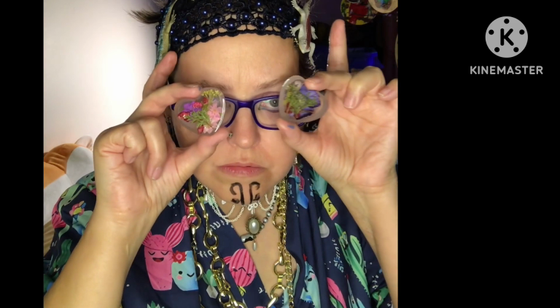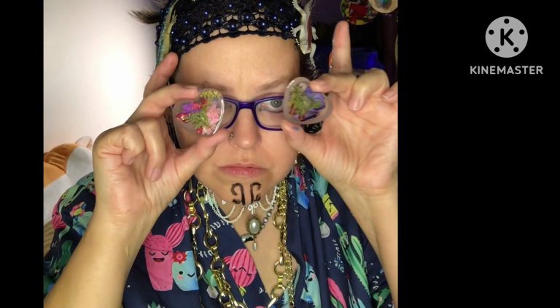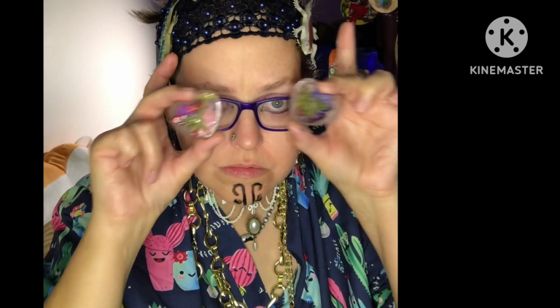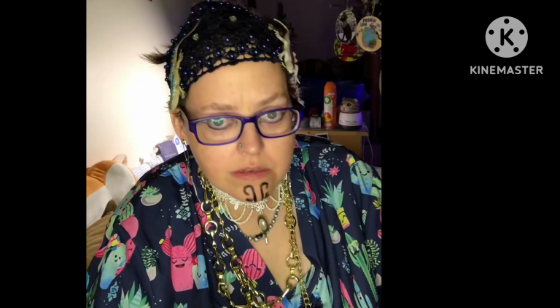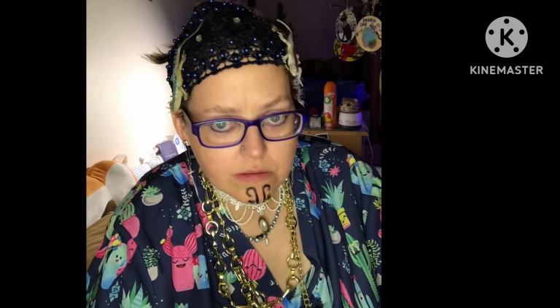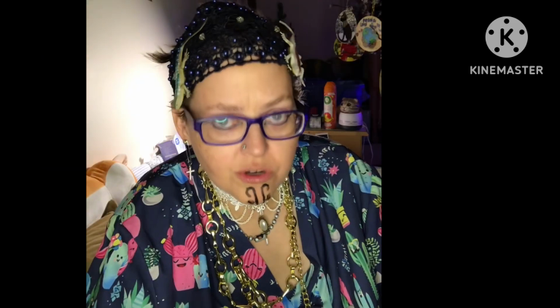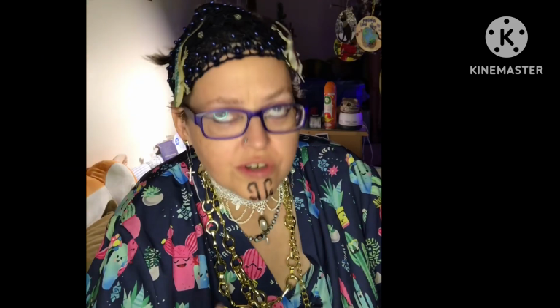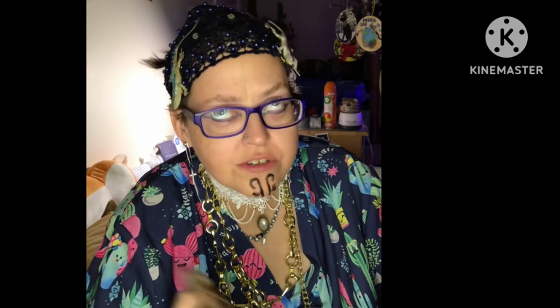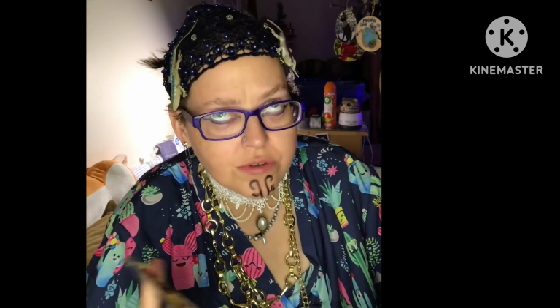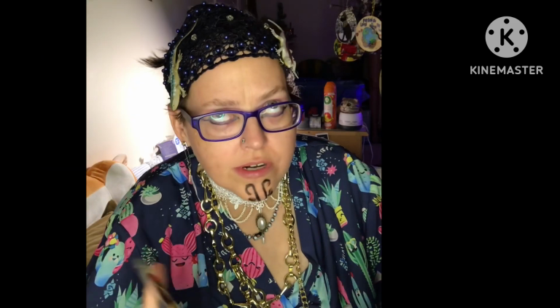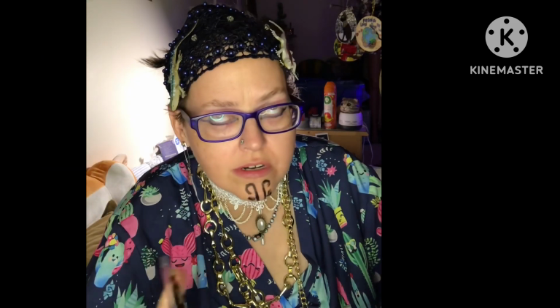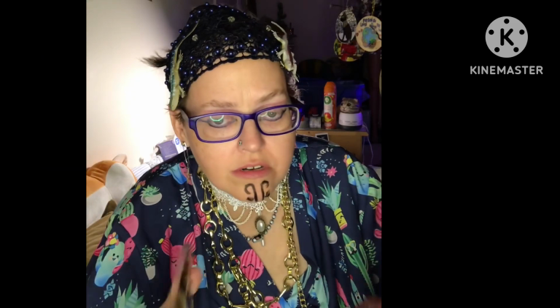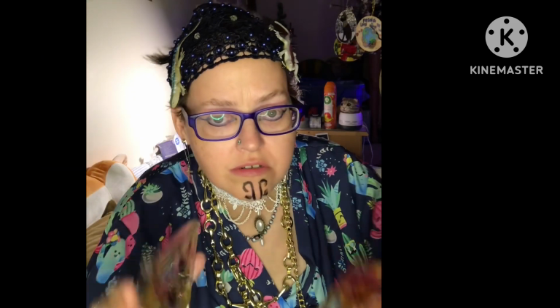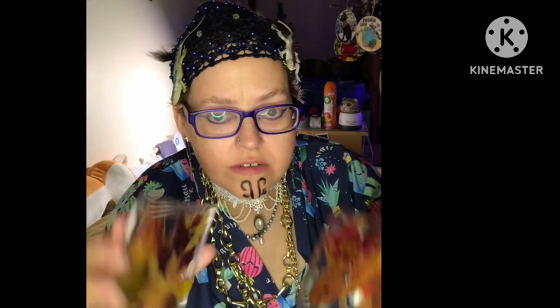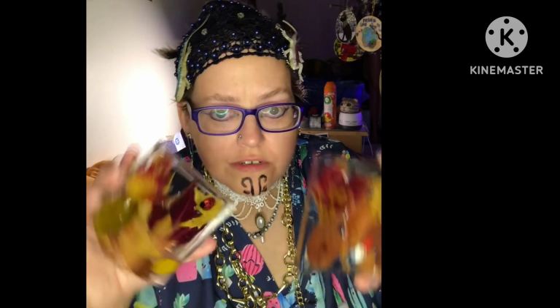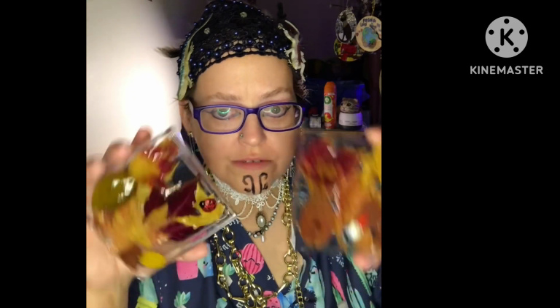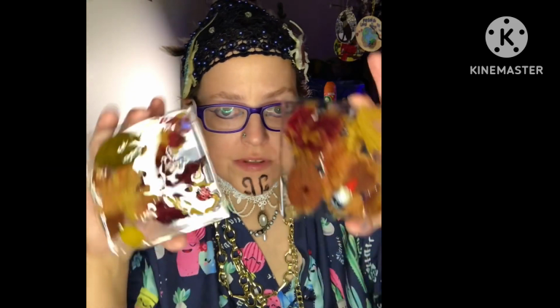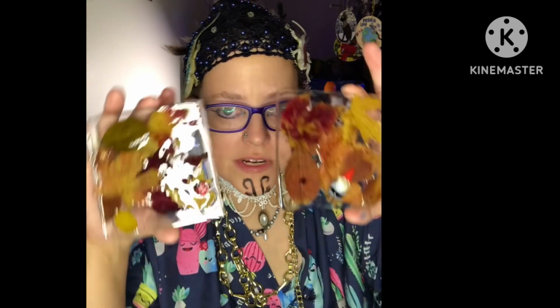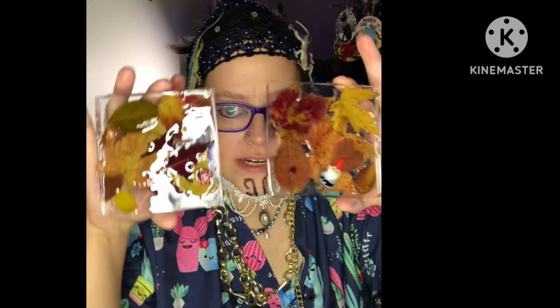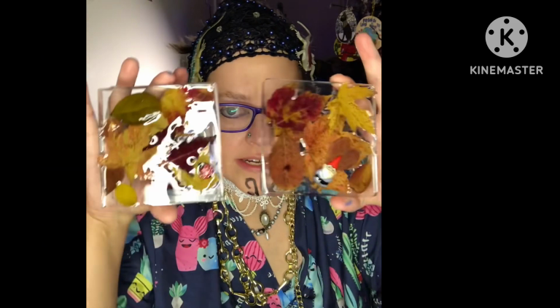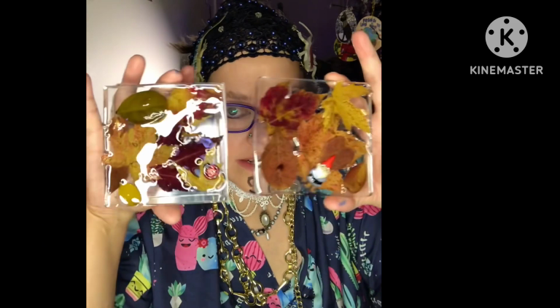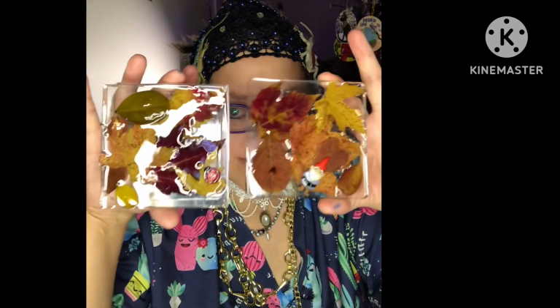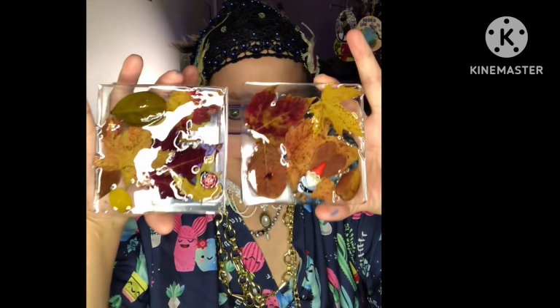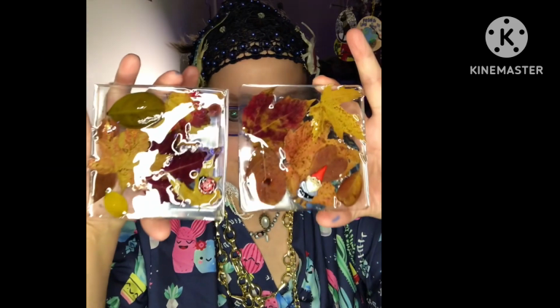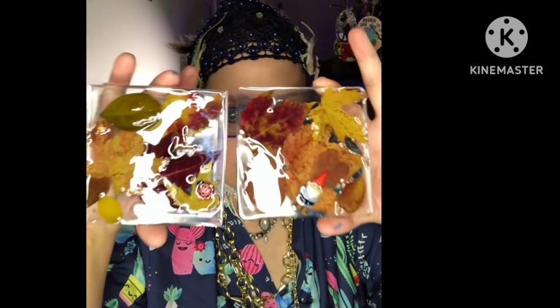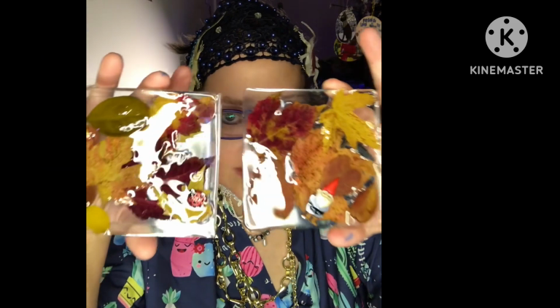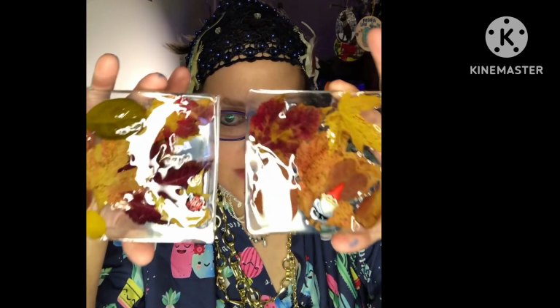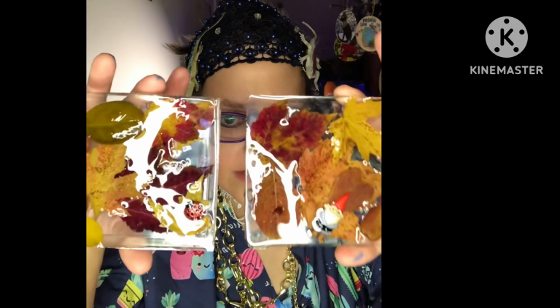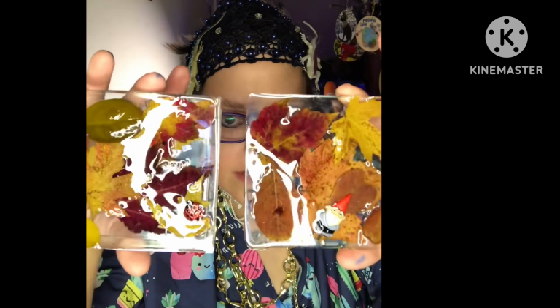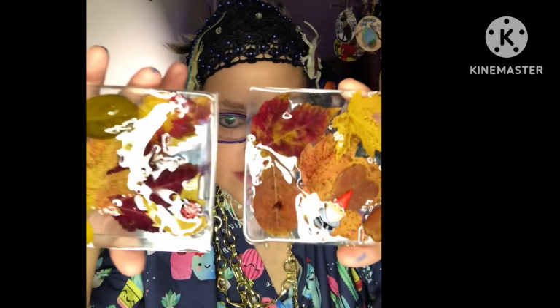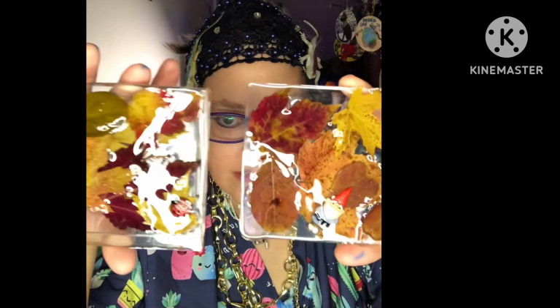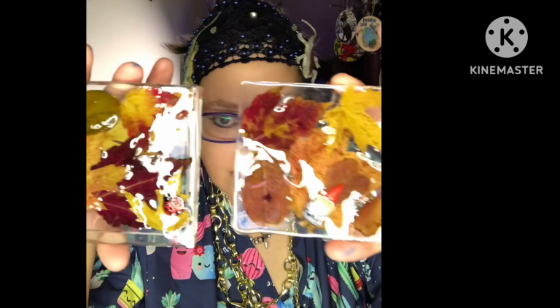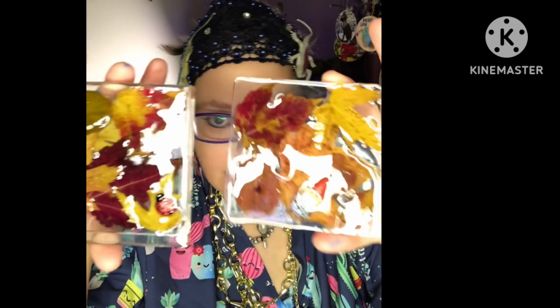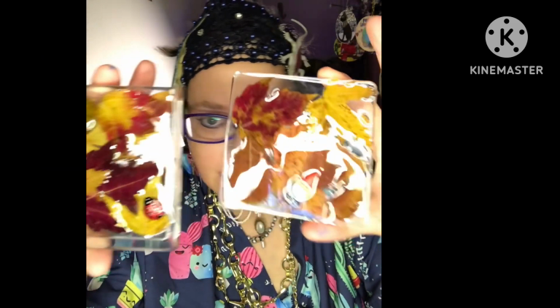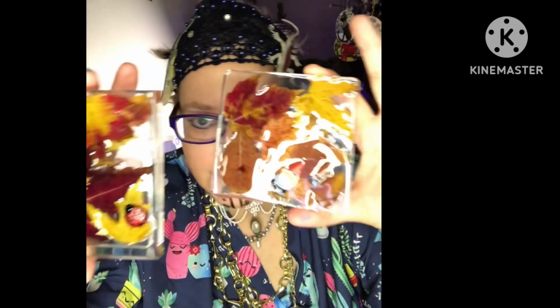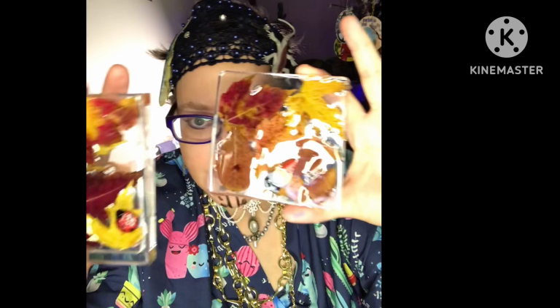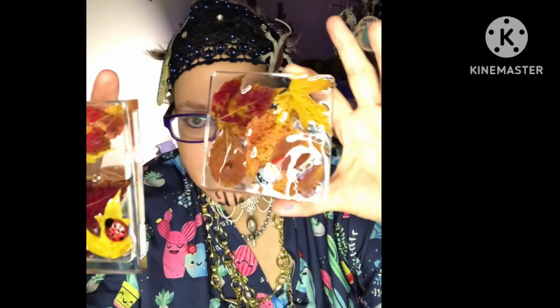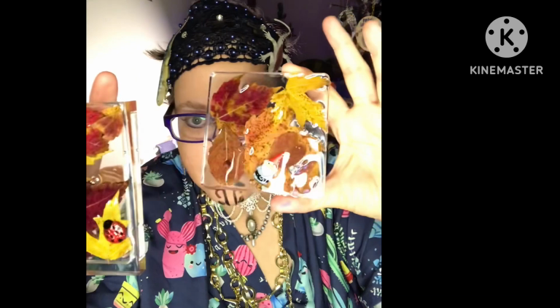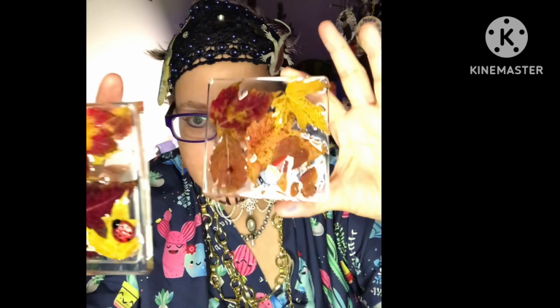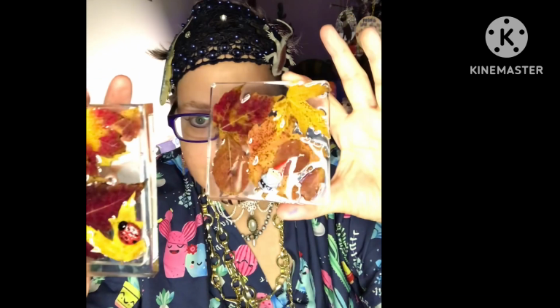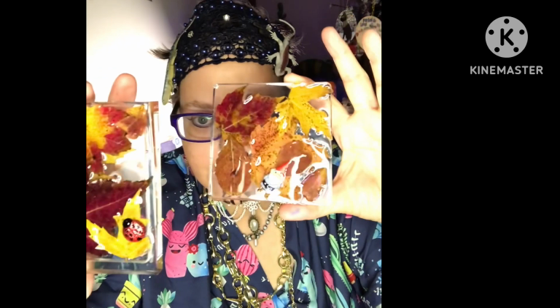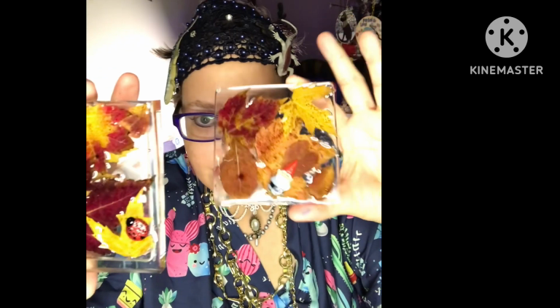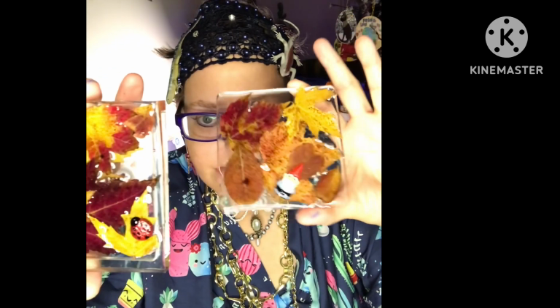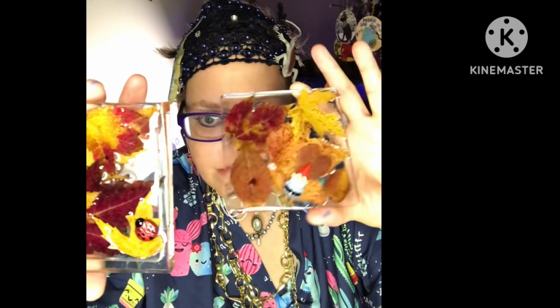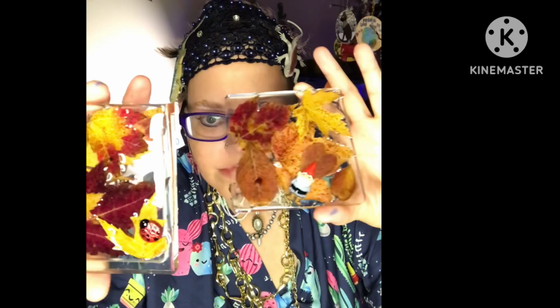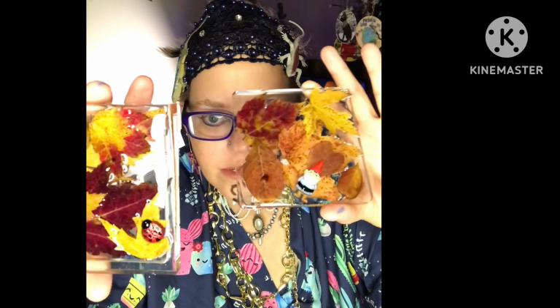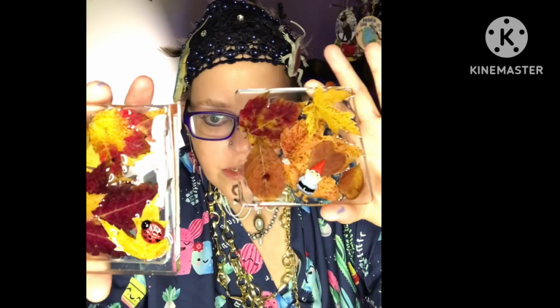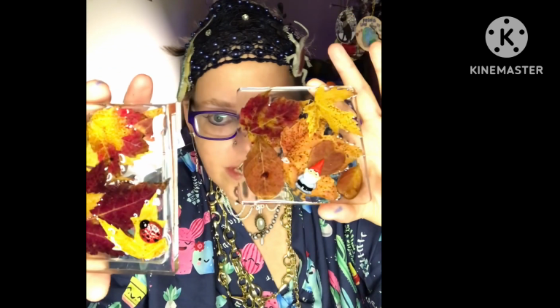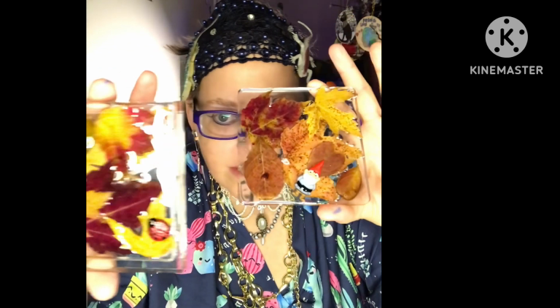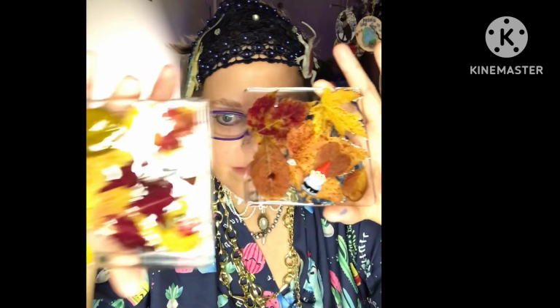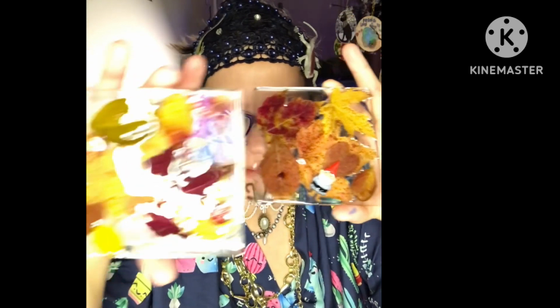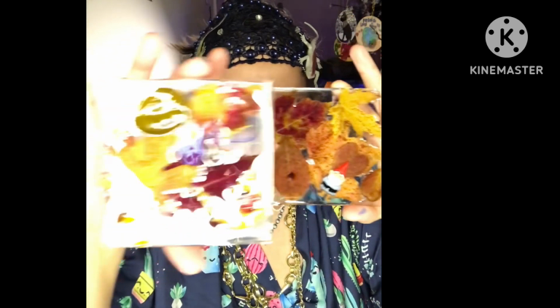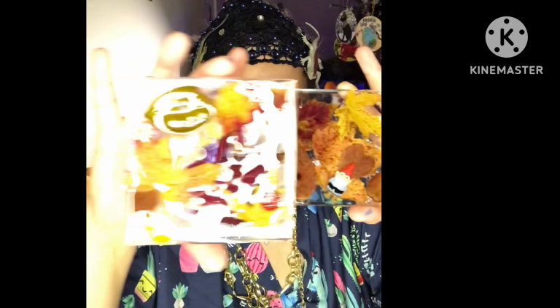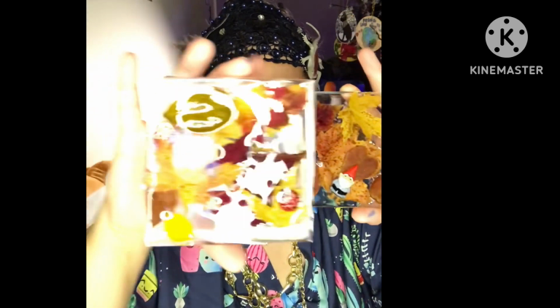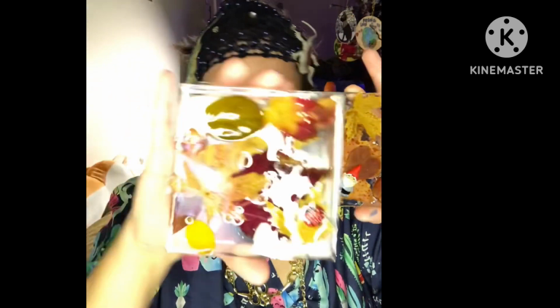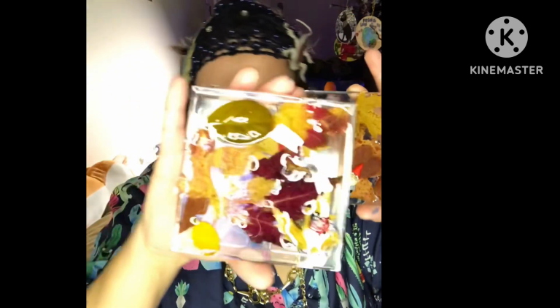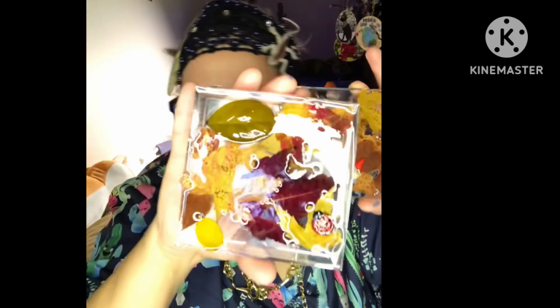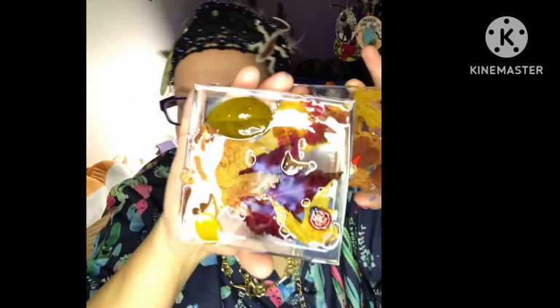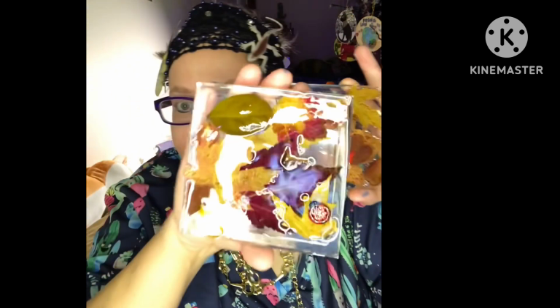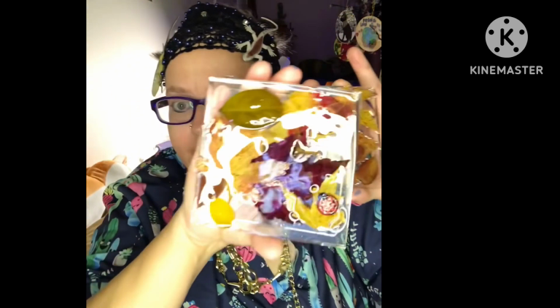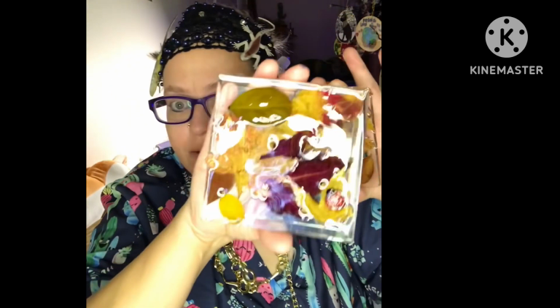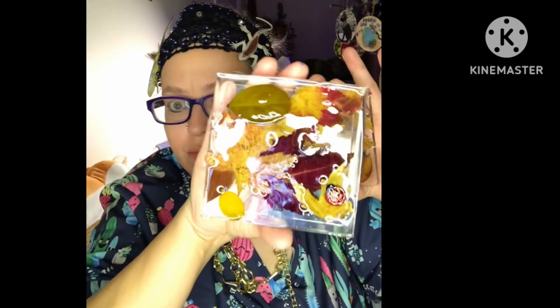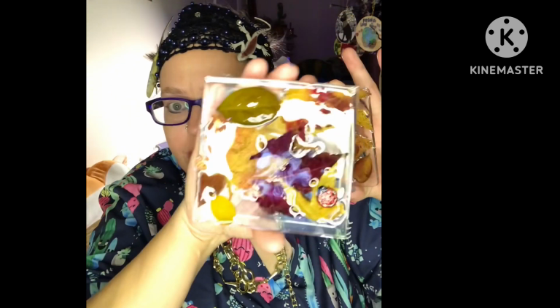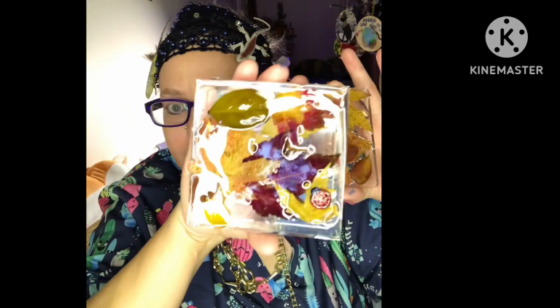Of course, square coasters with leaves. Trying to preserve leaves that way.